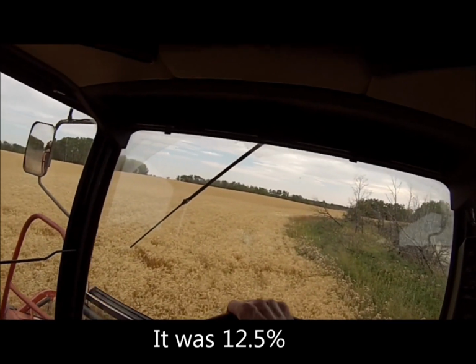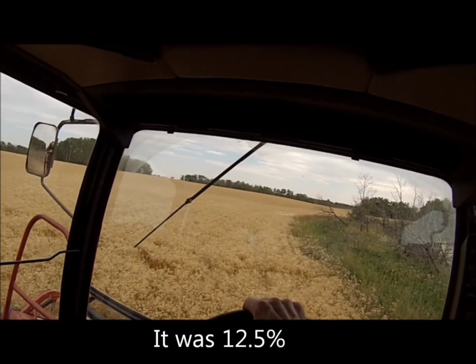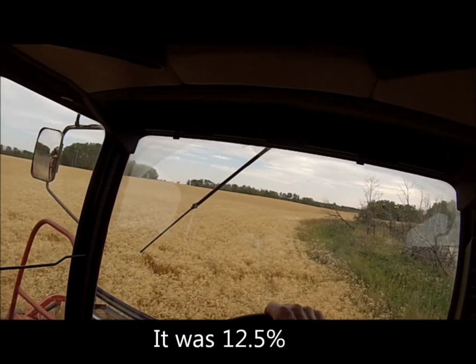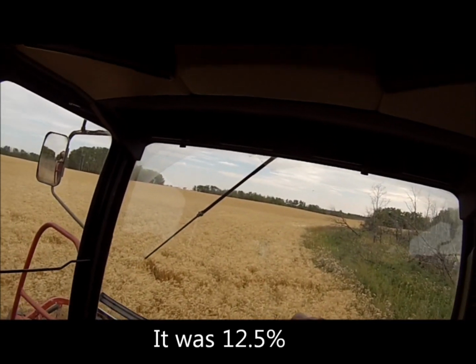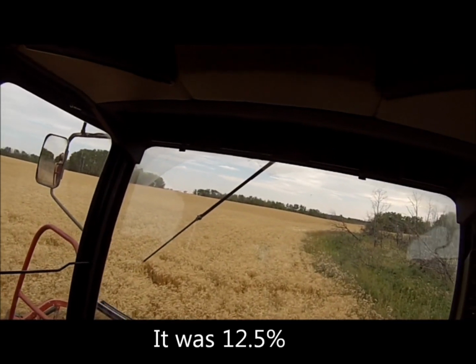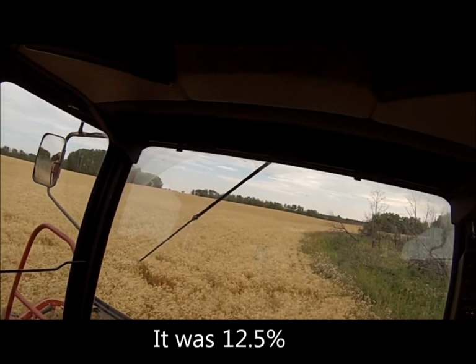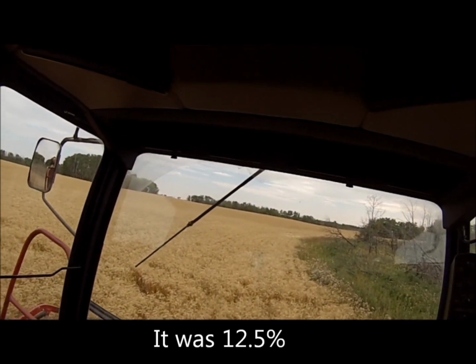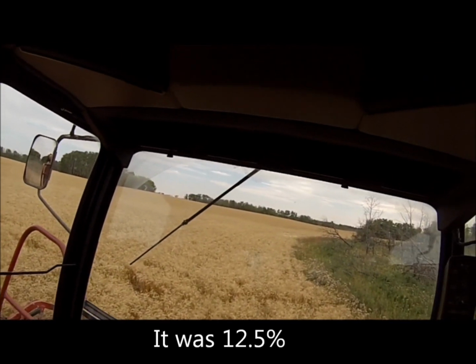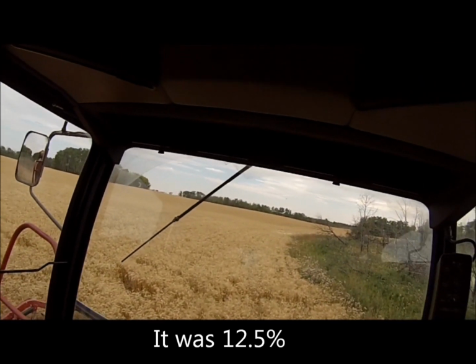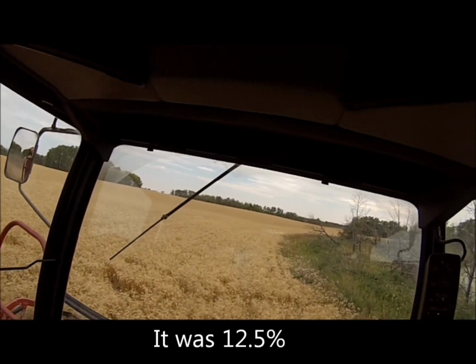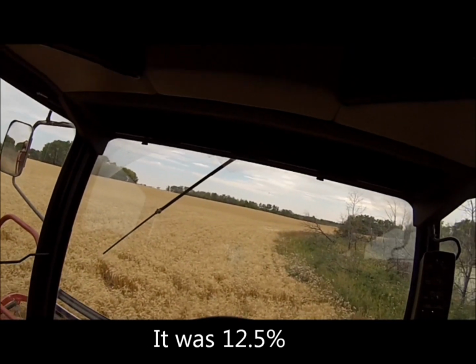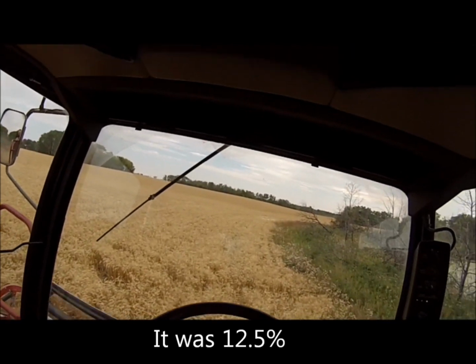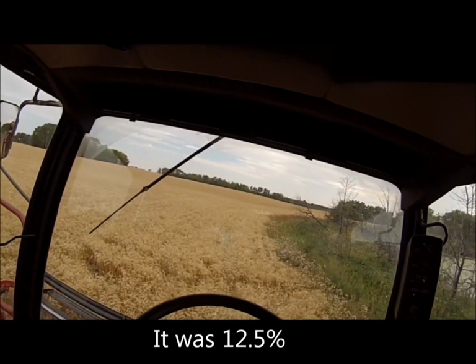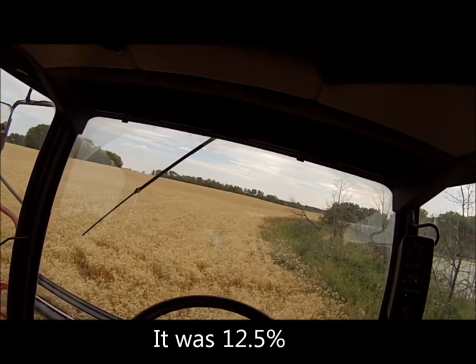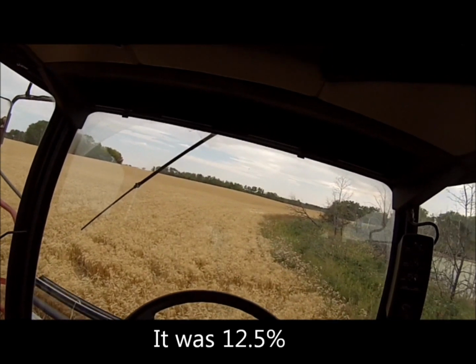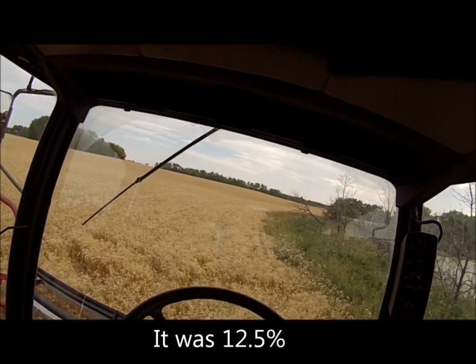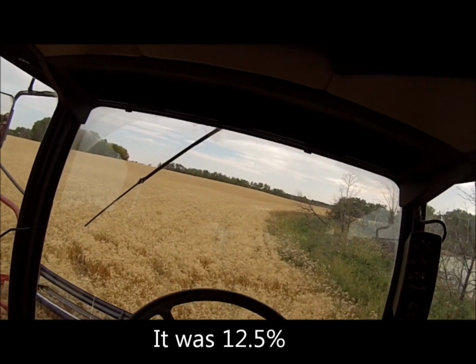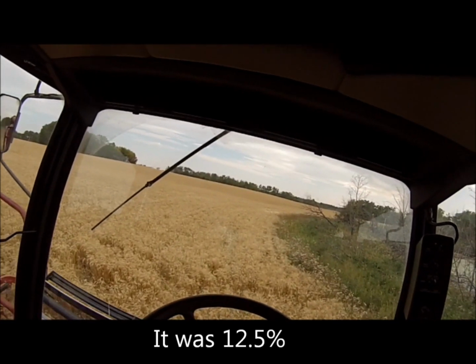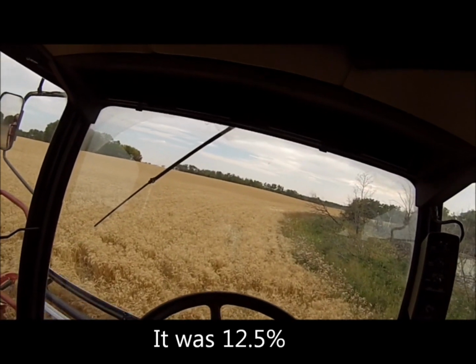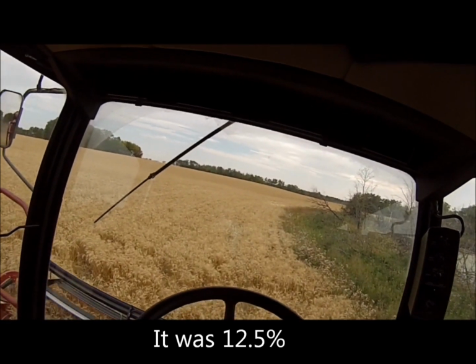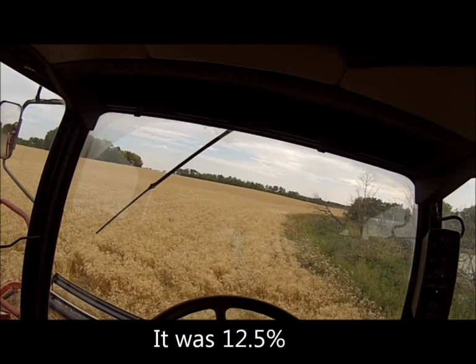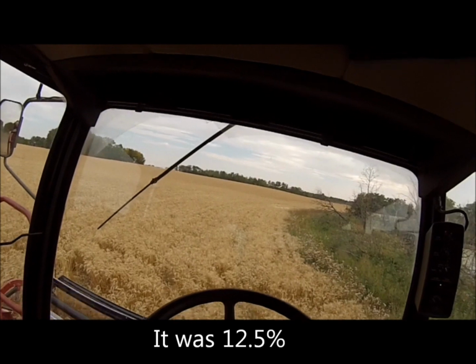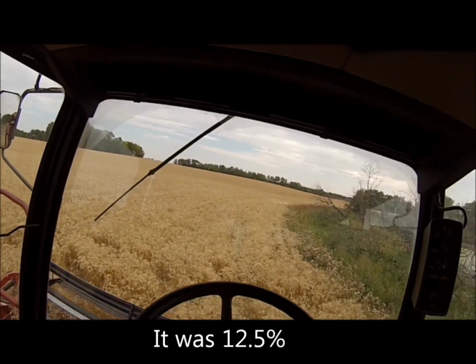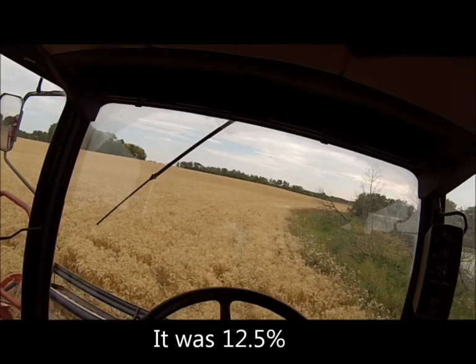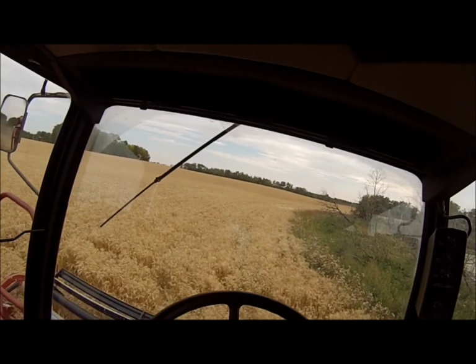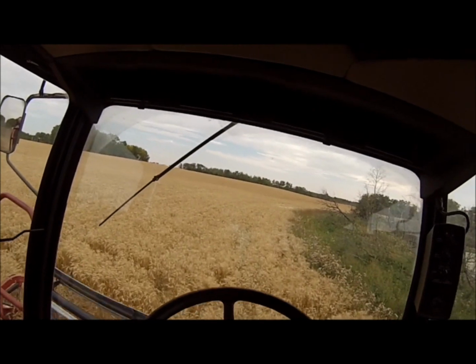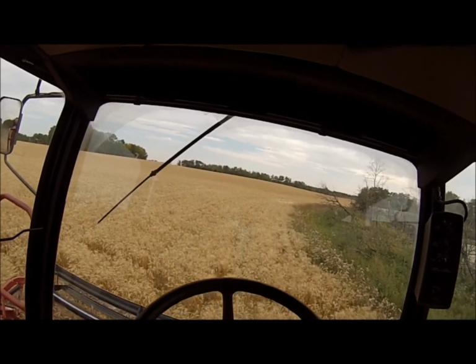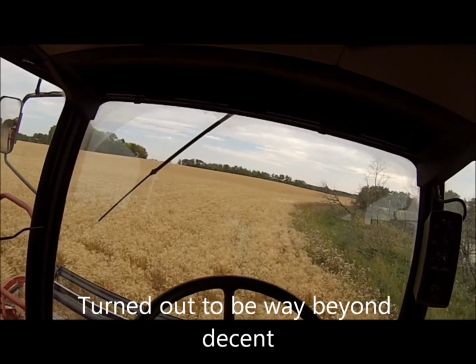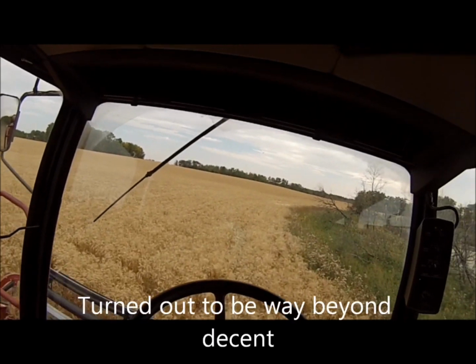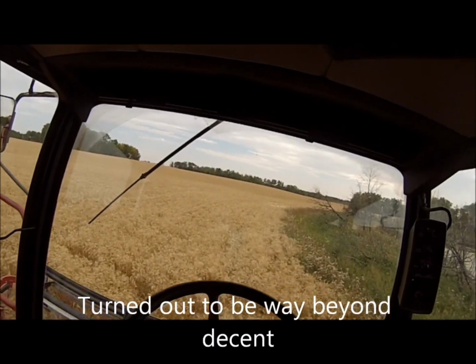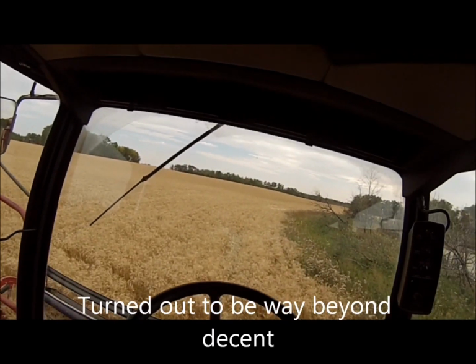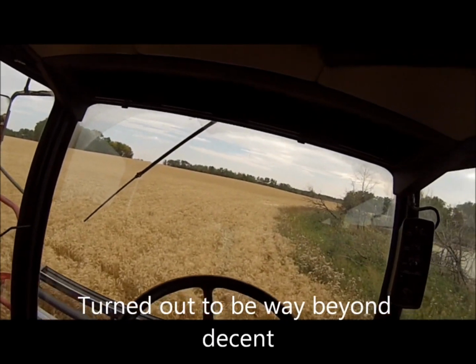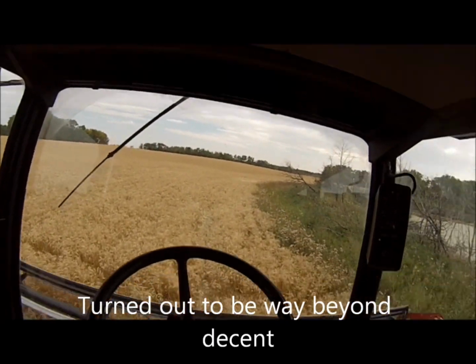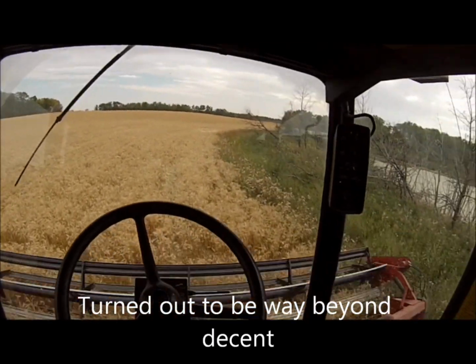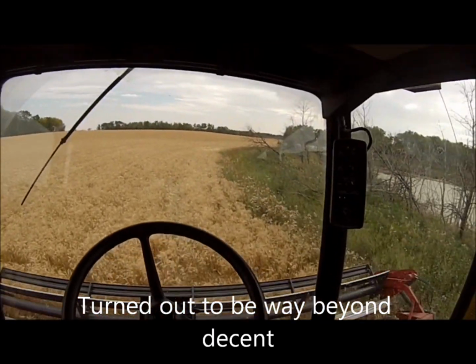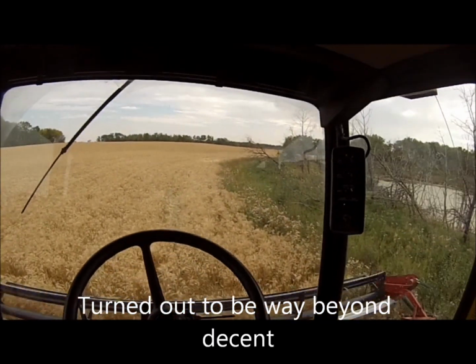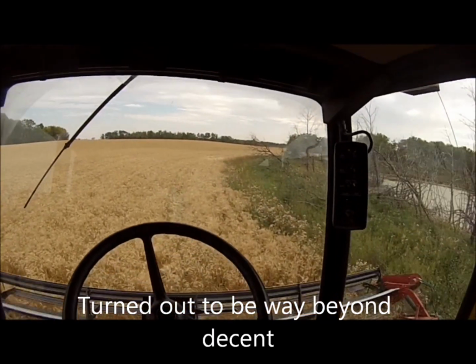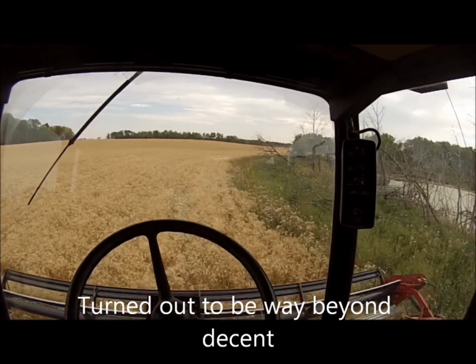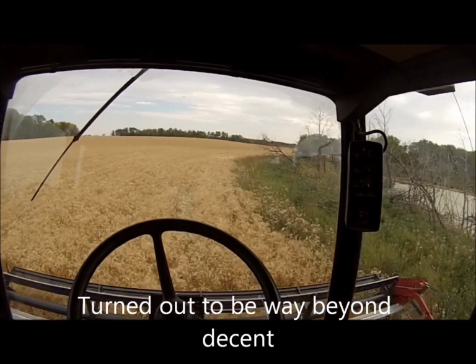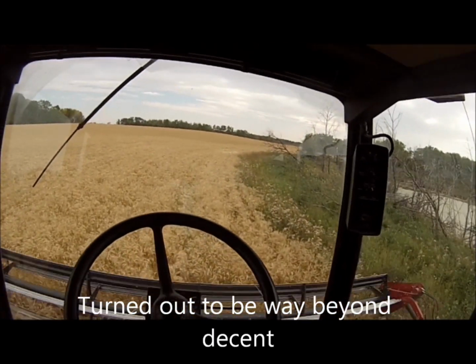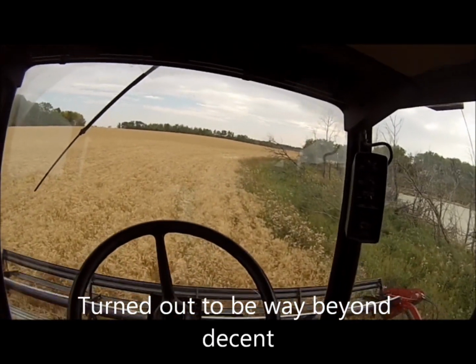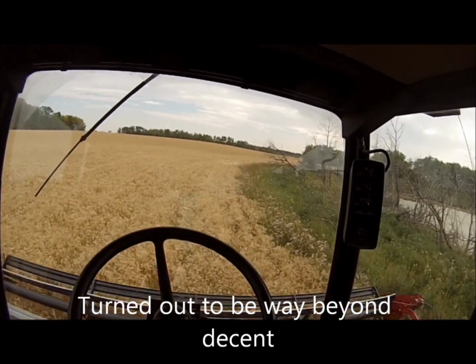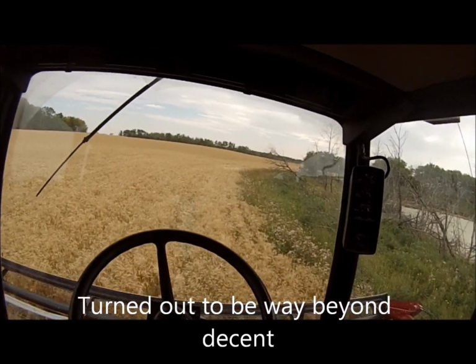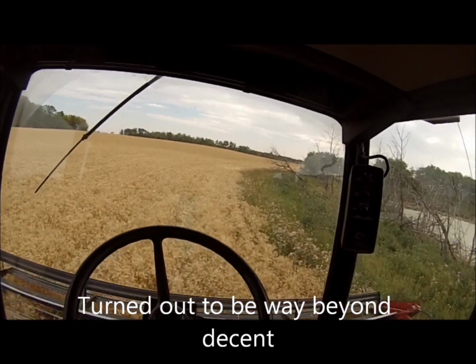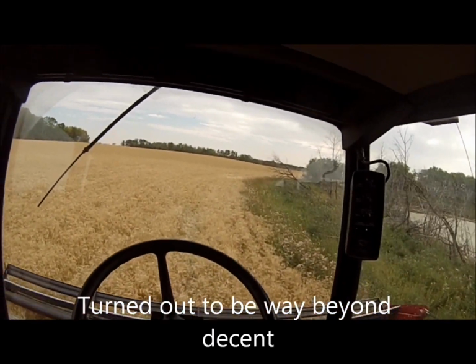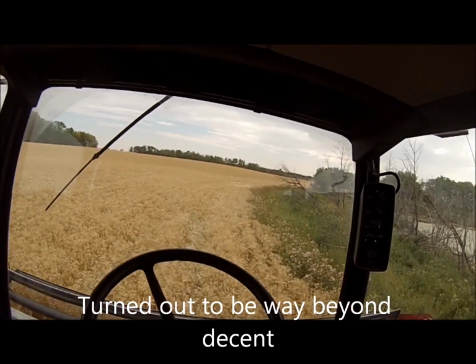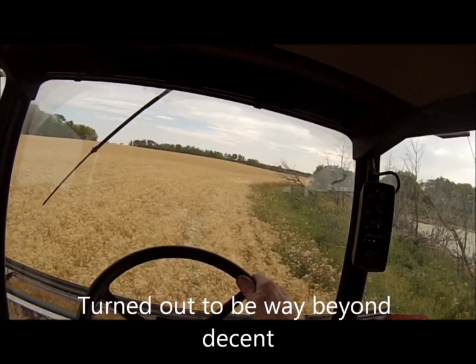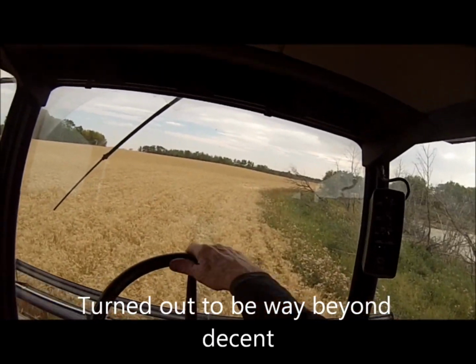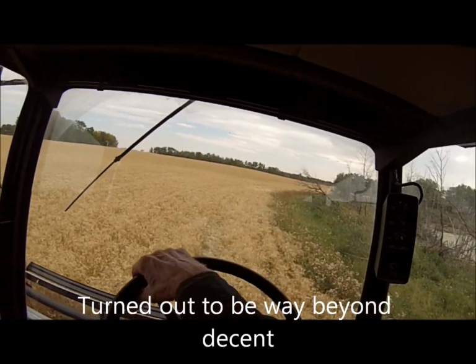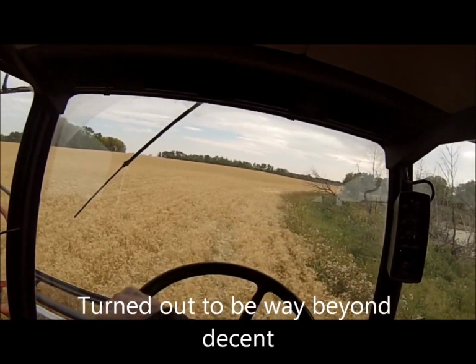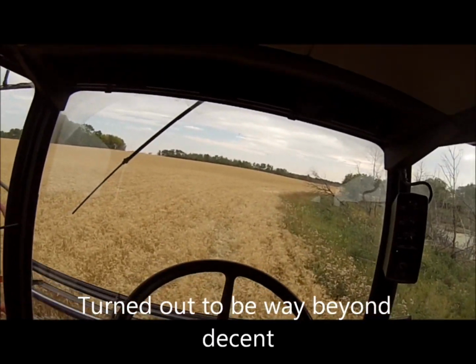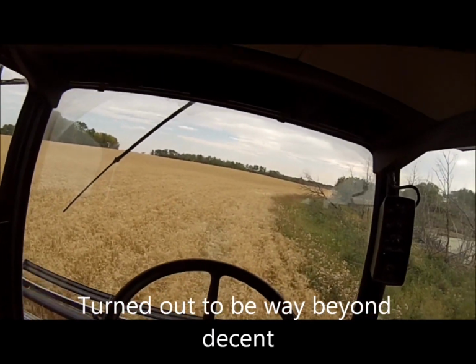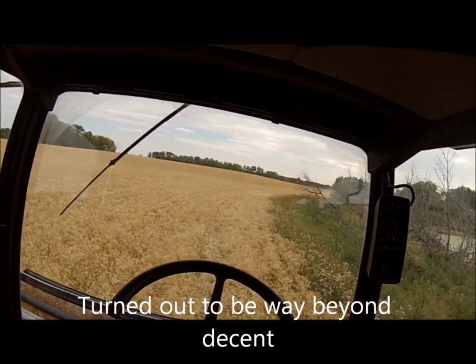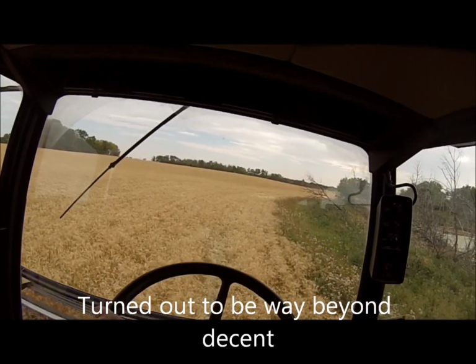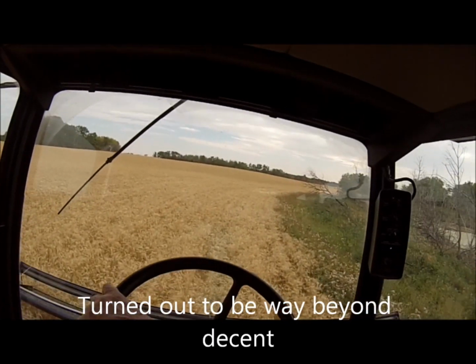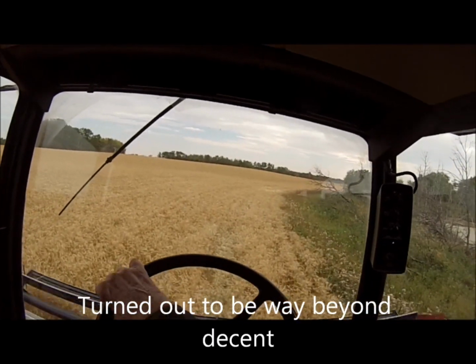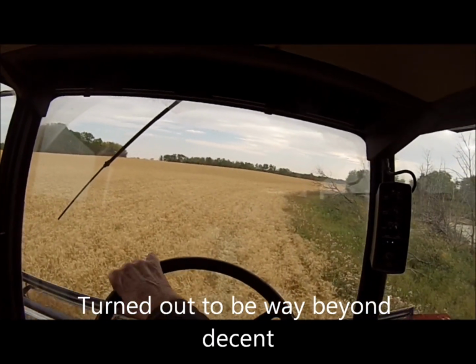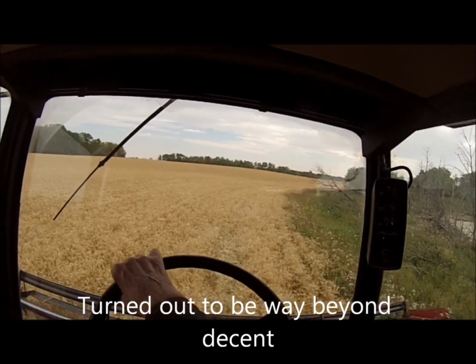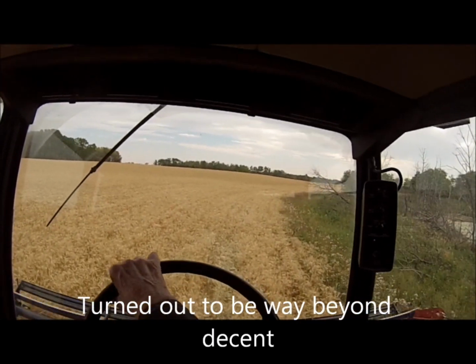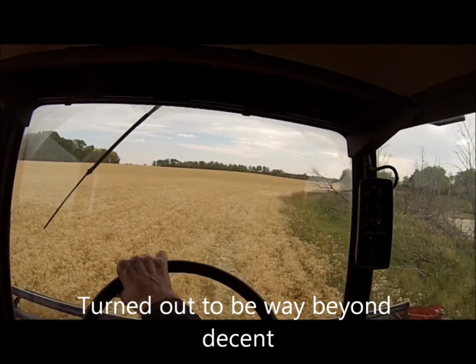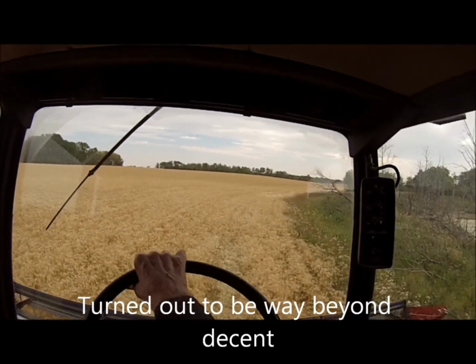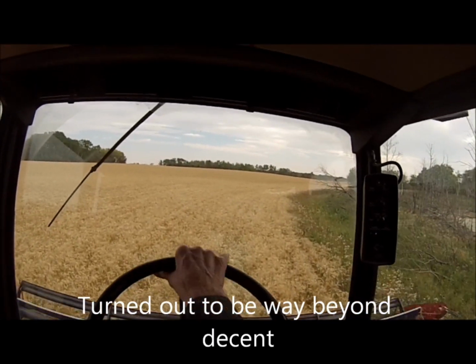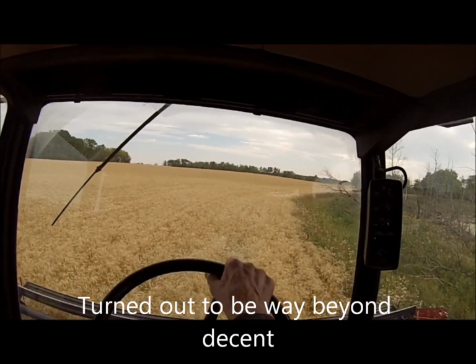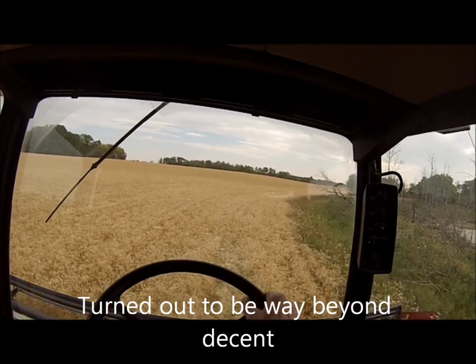Fairly decent looking crop, except for those thistles around the edge.